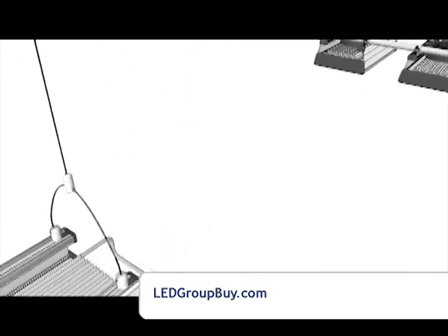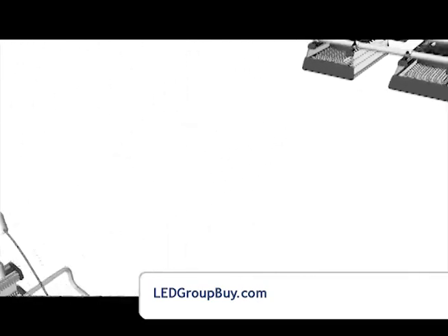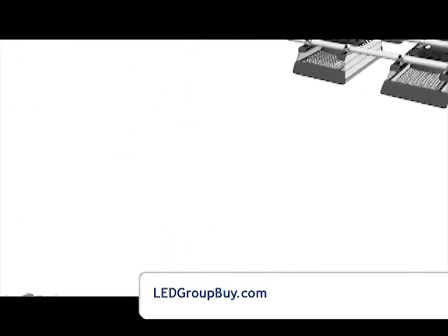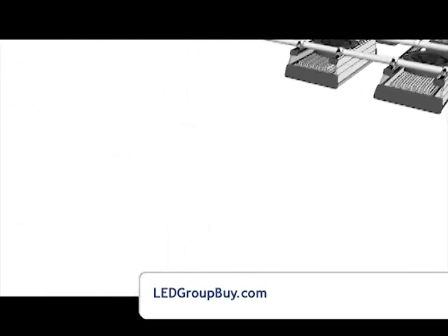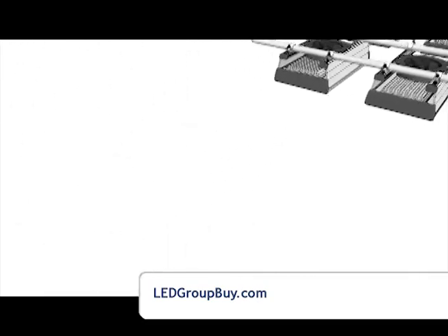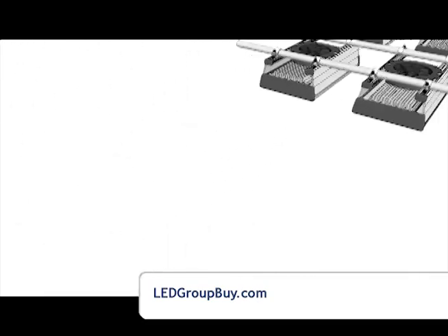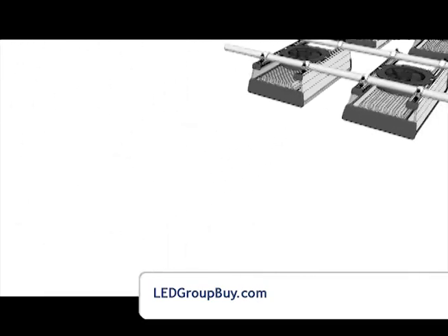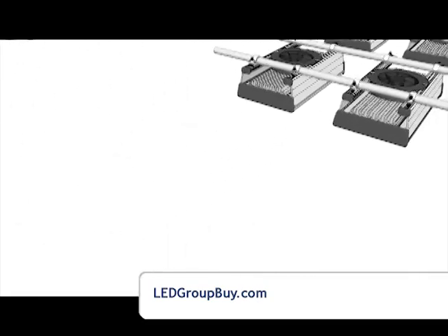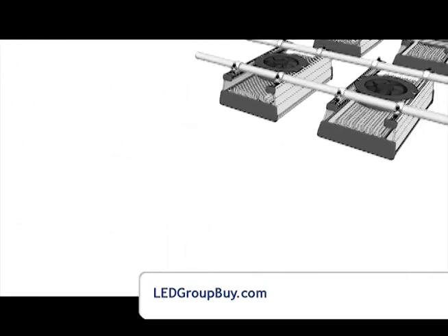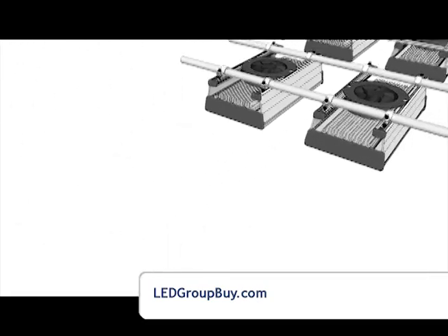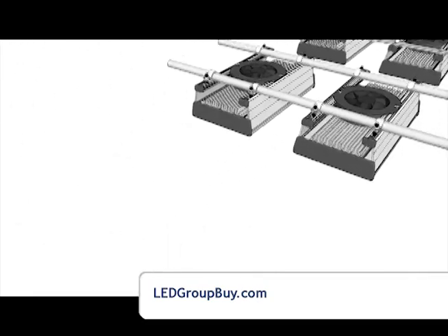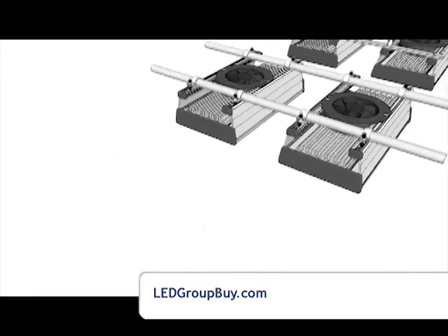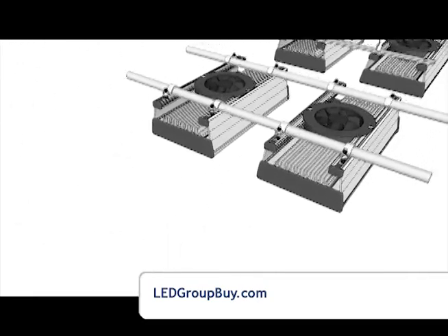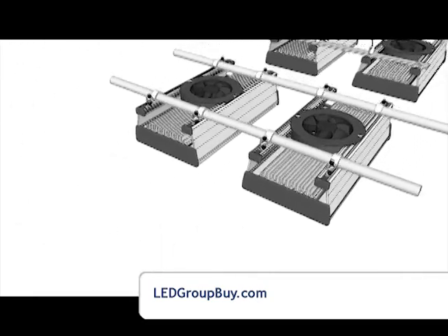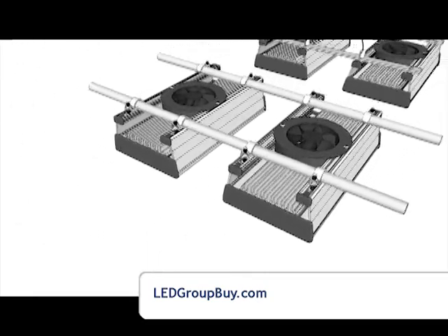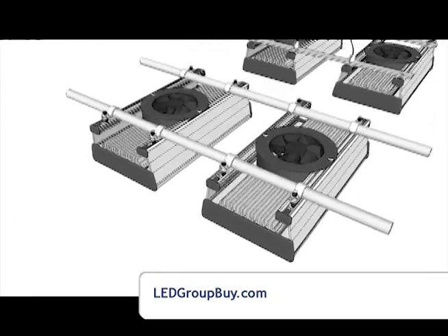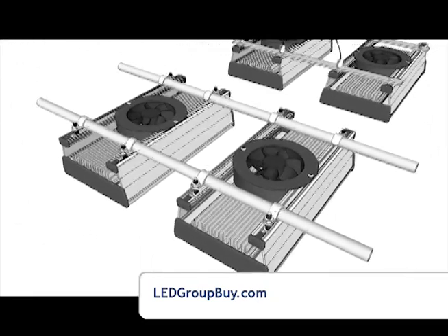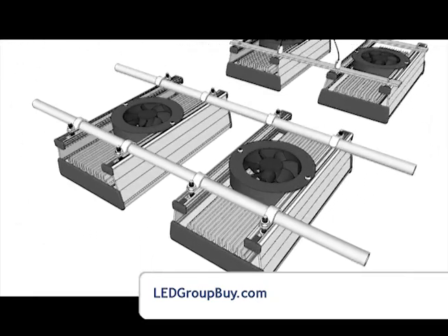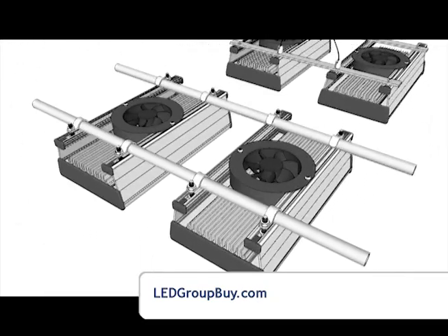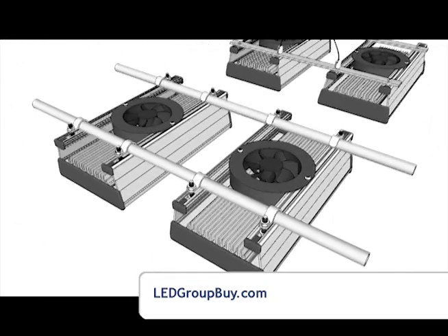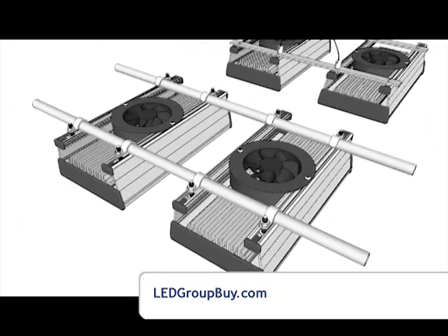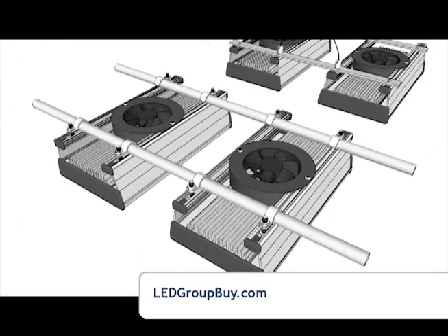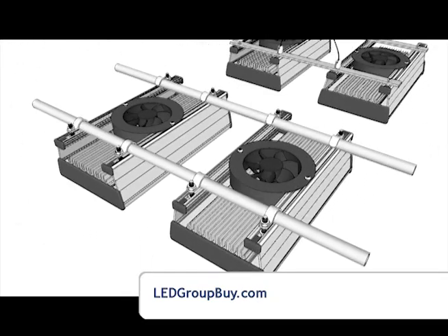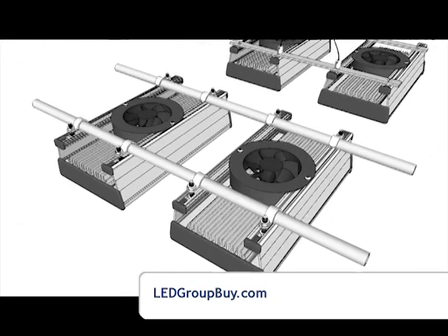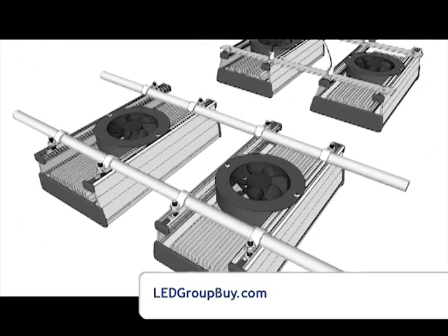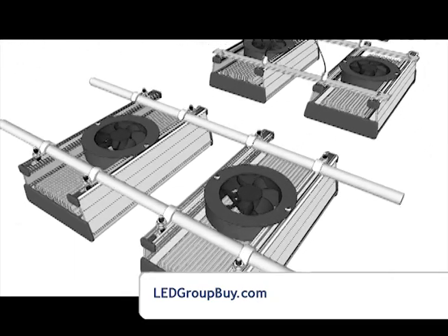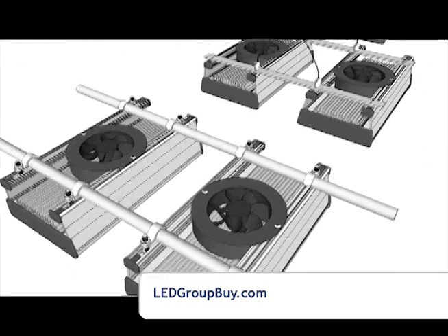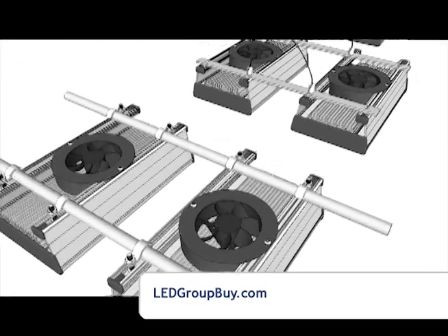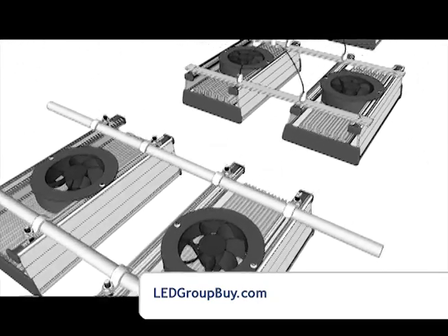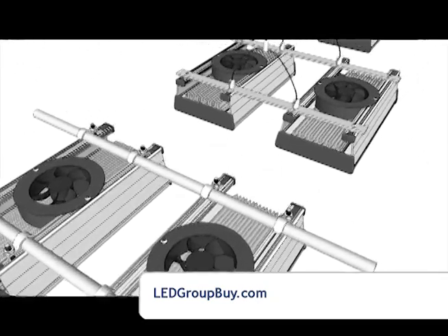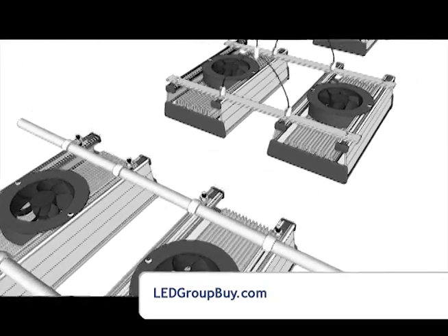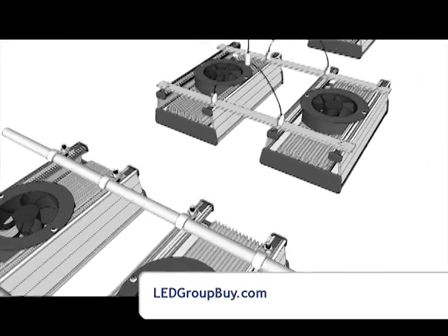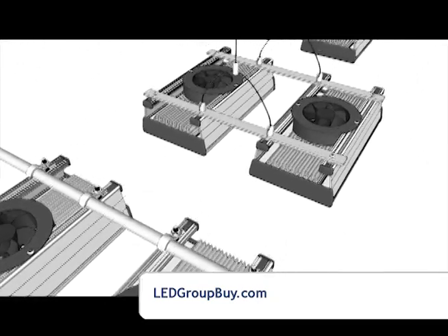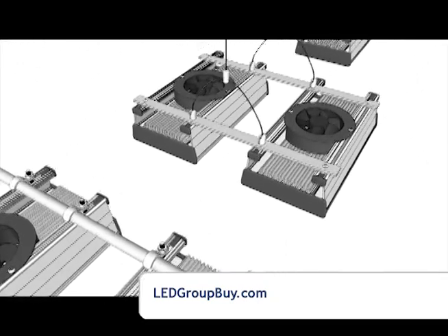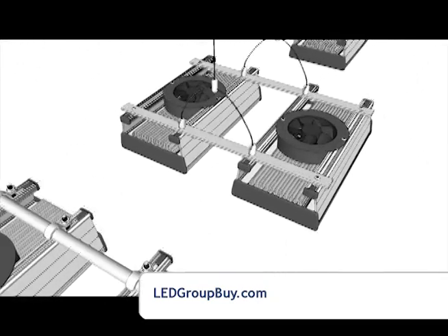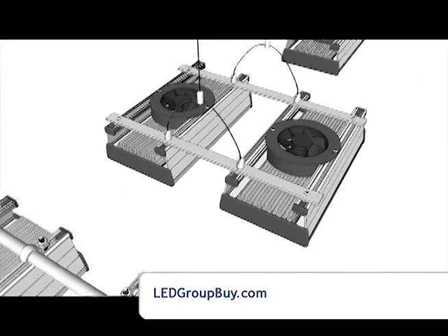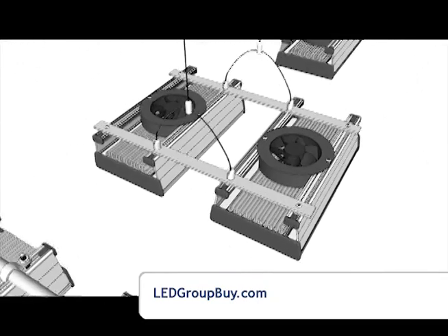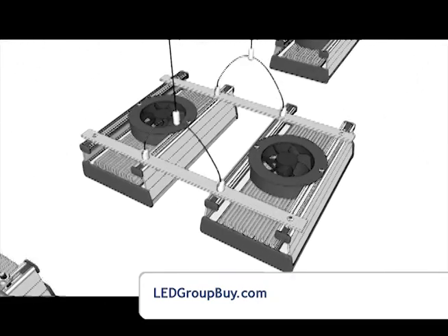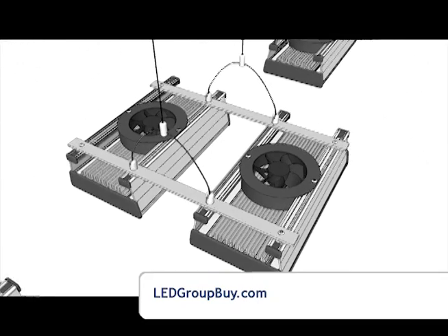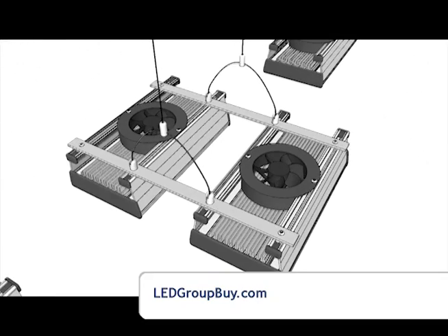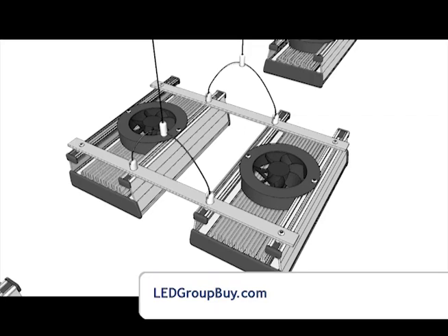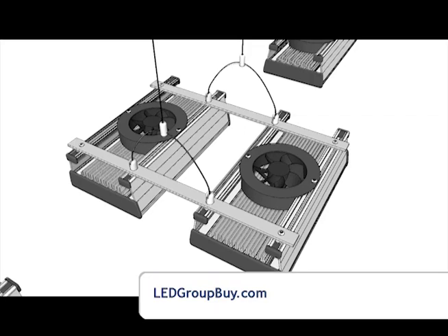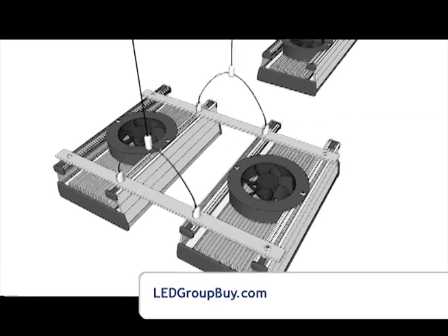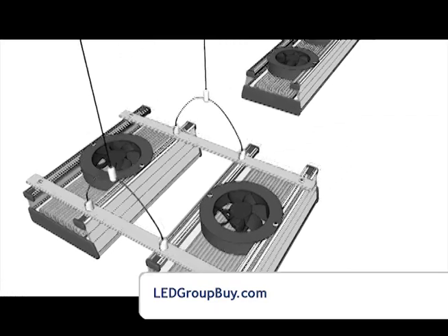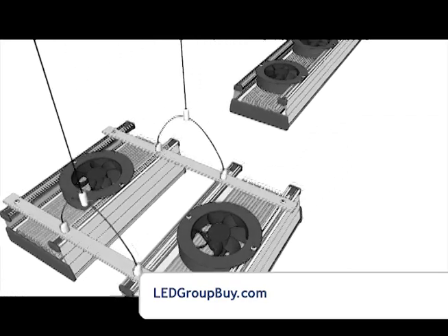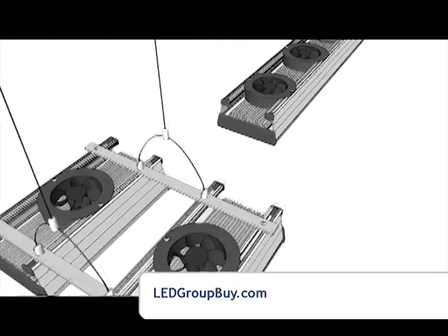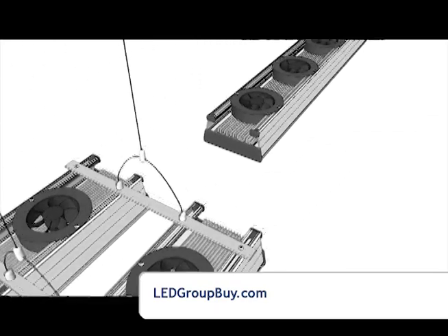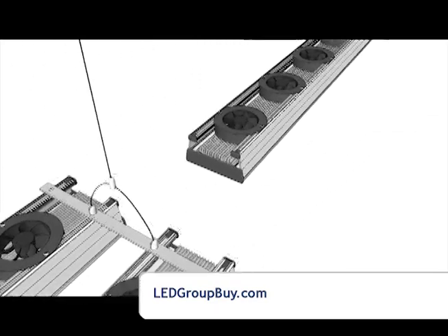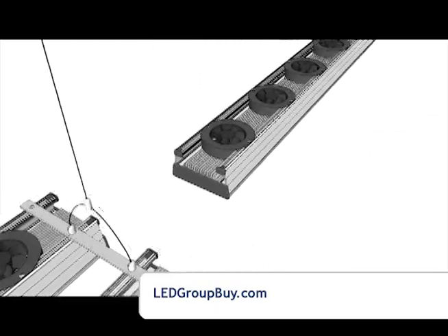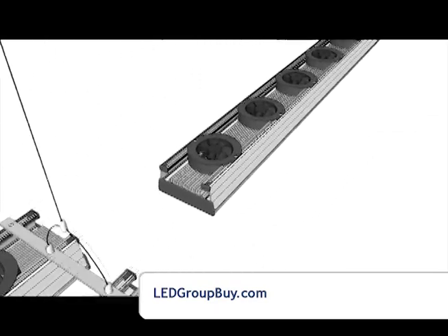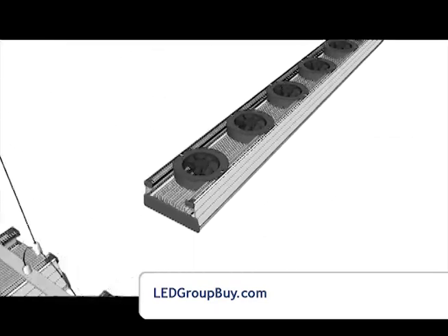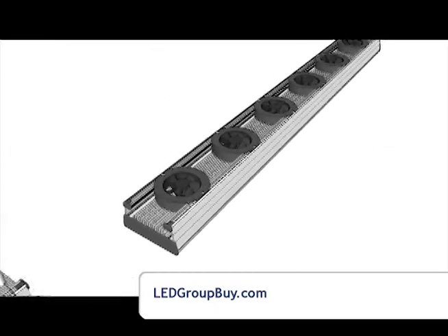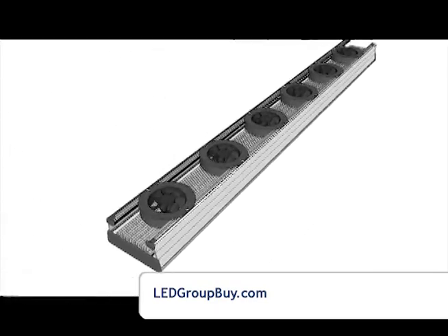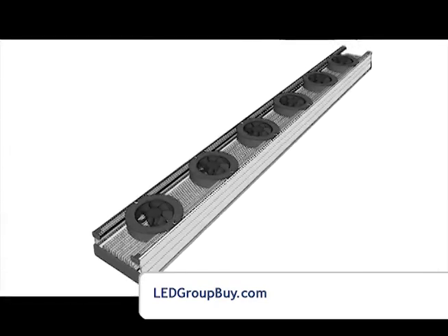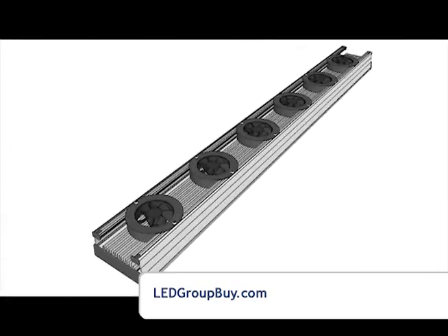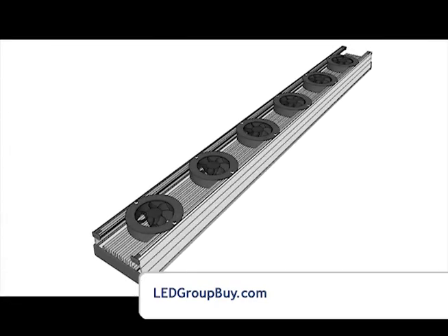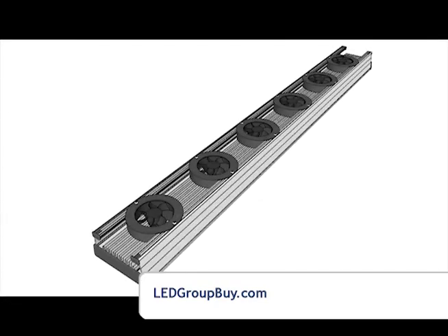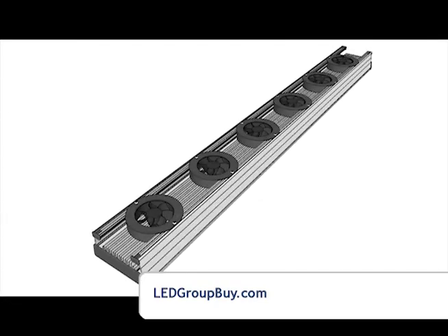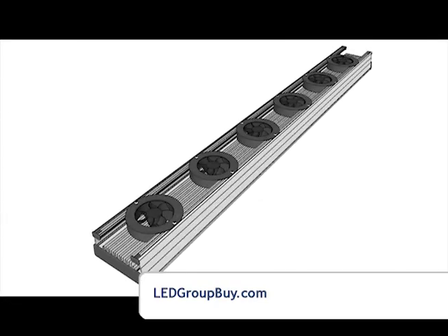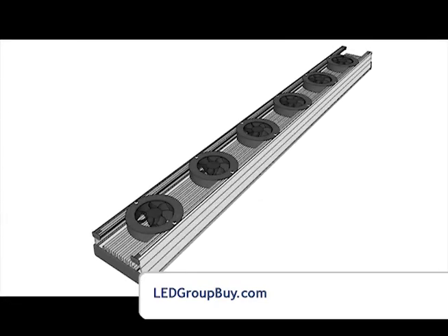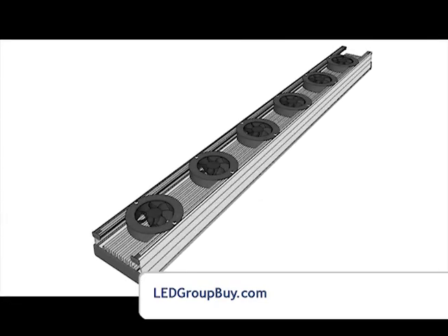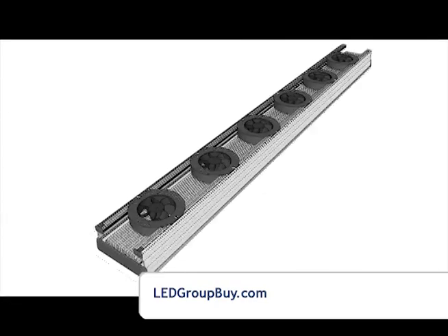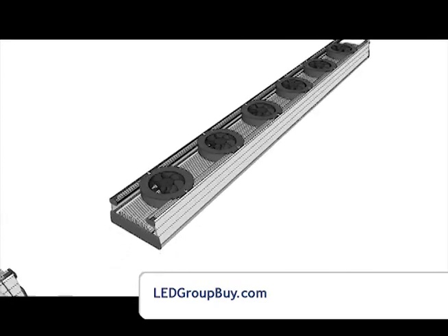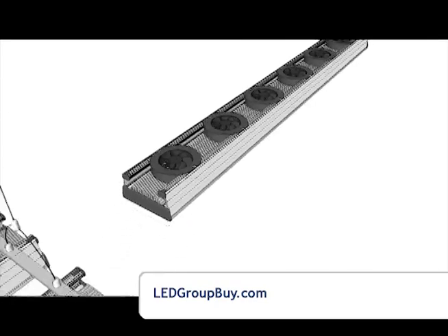Other mounting configurations could use pipes, metal rods, or simply long lengths of aluminum extrusion.